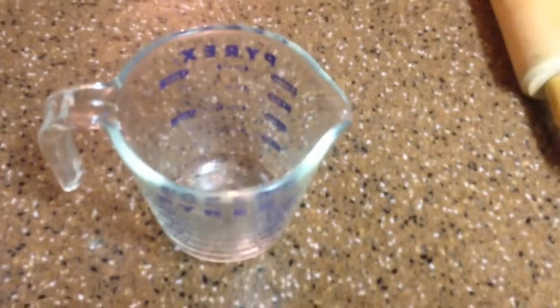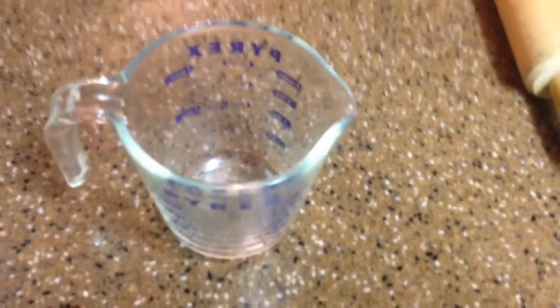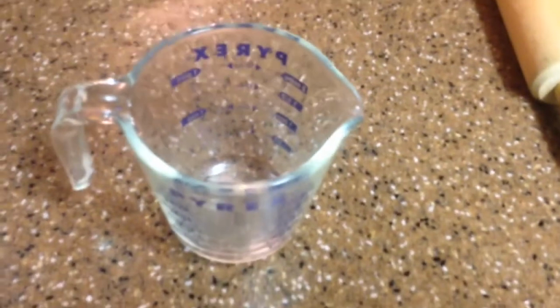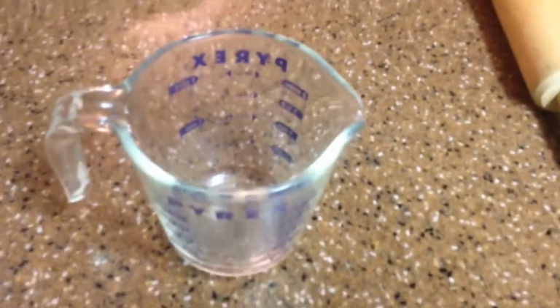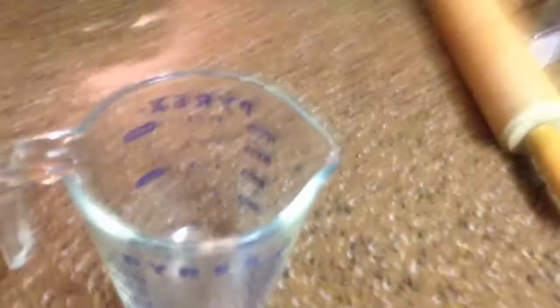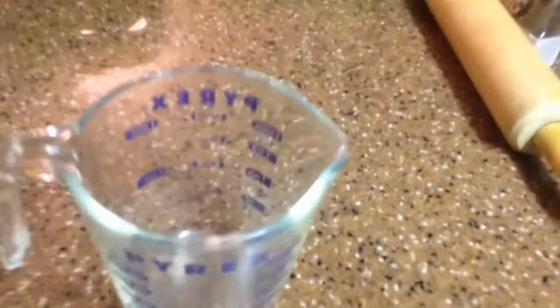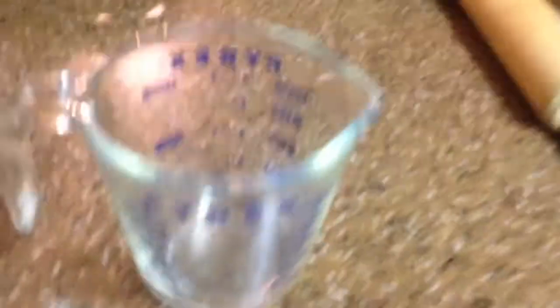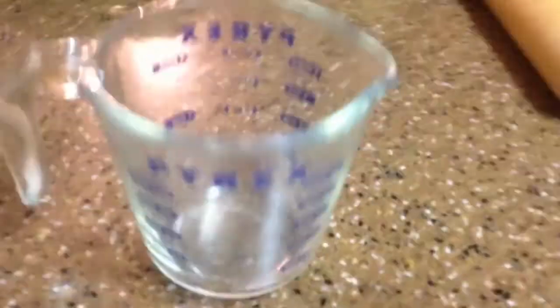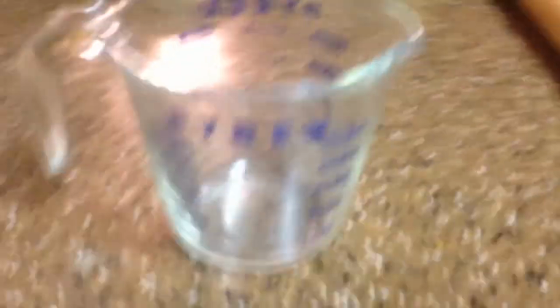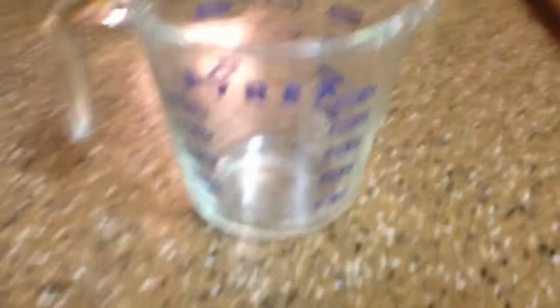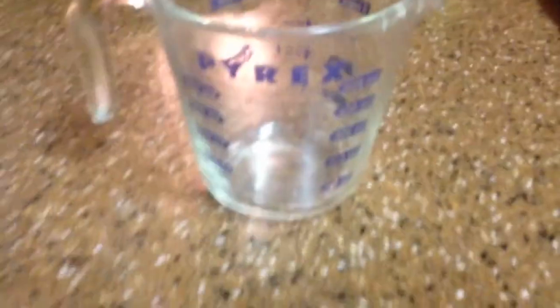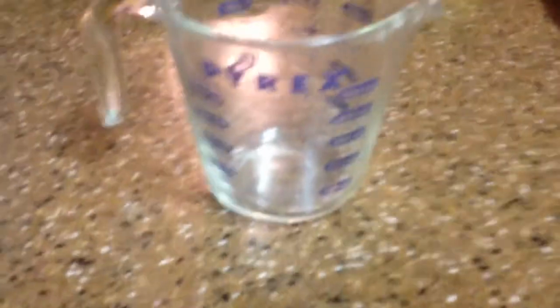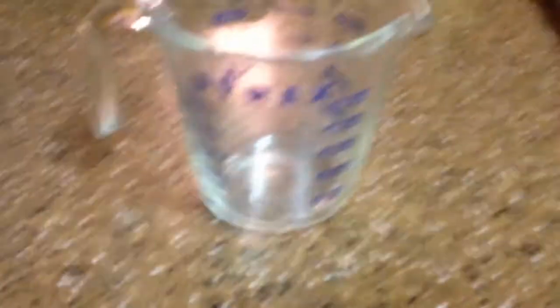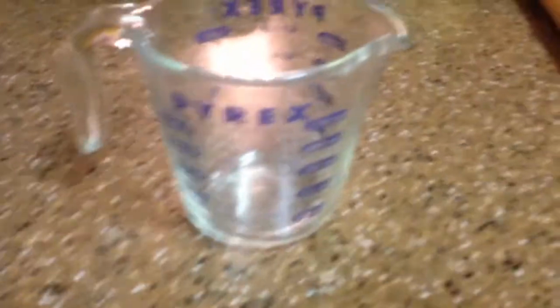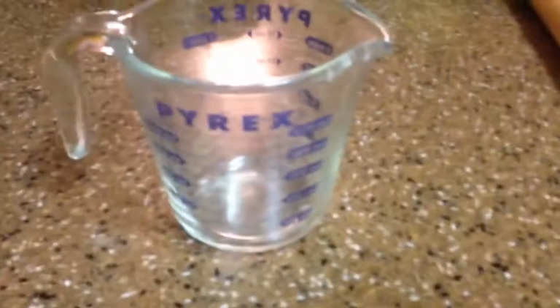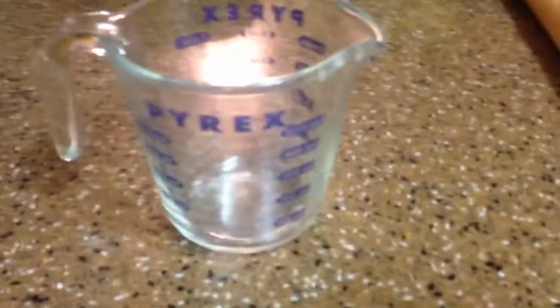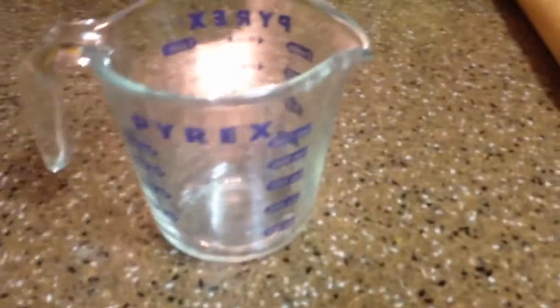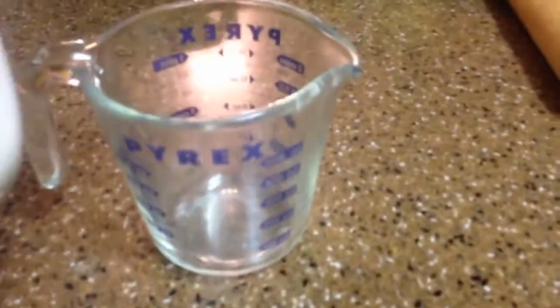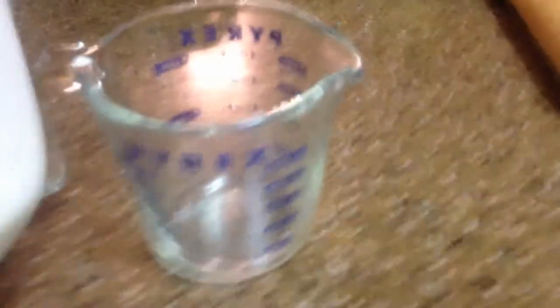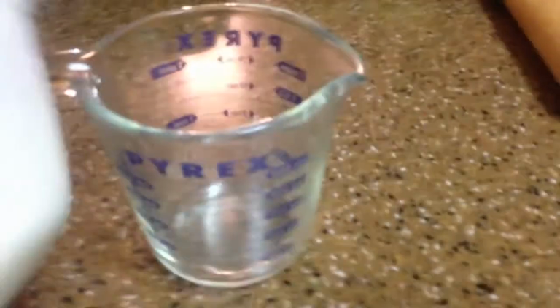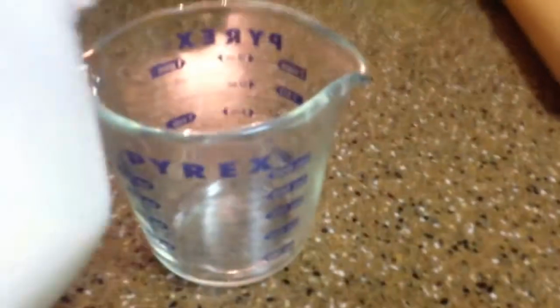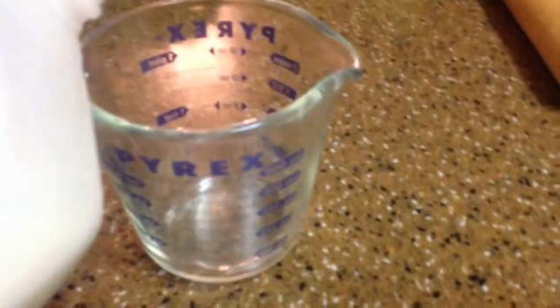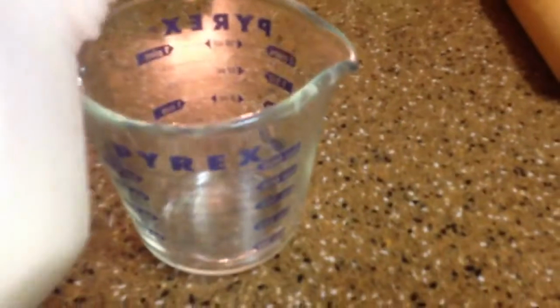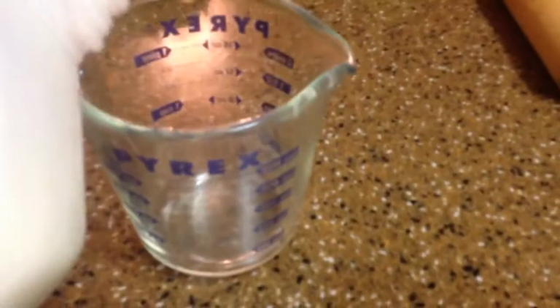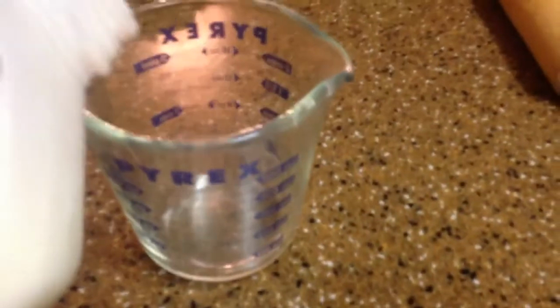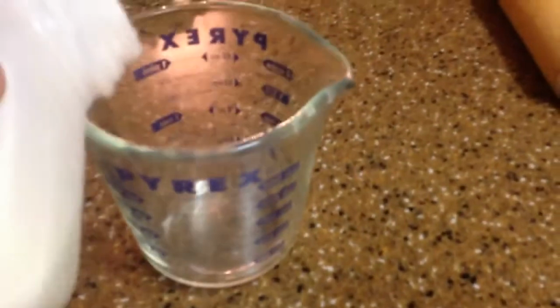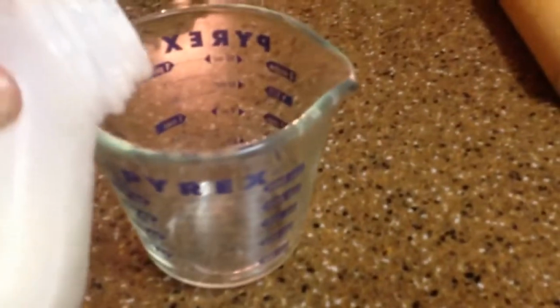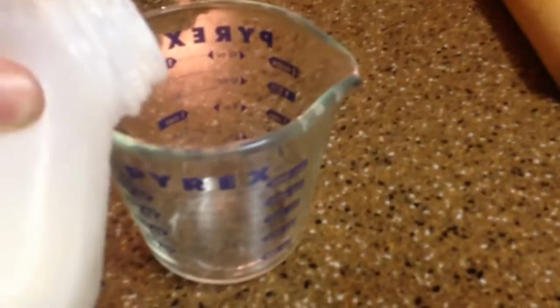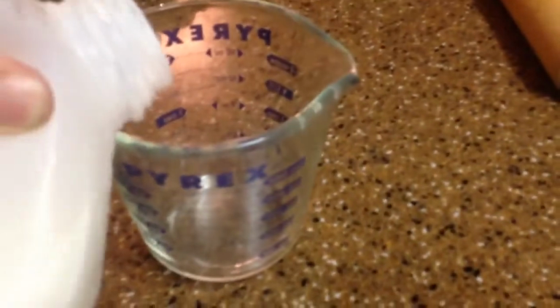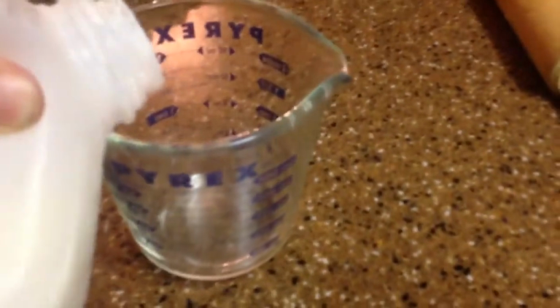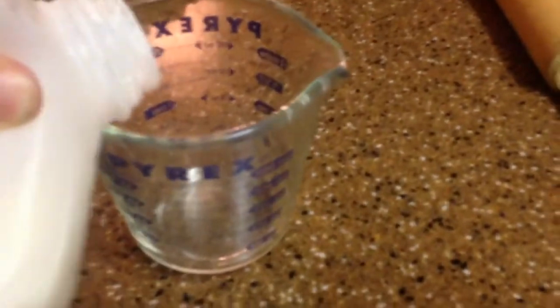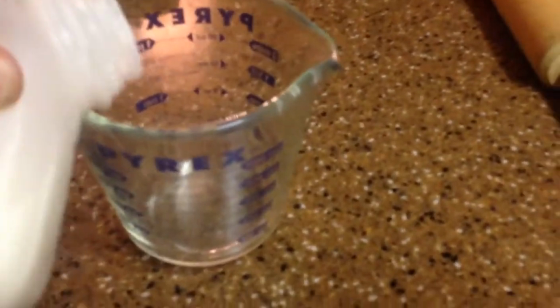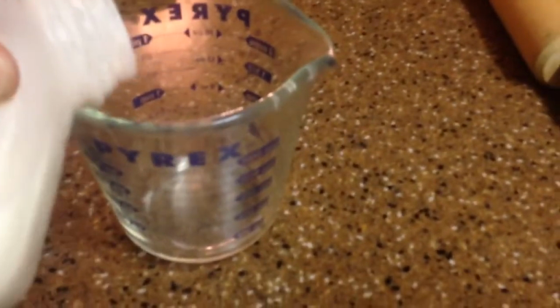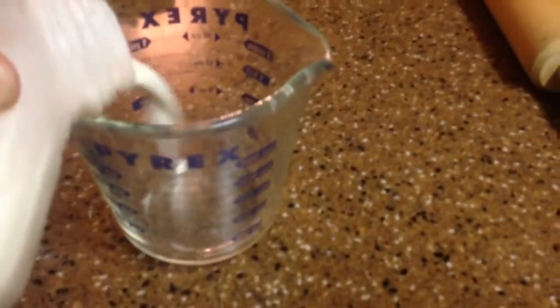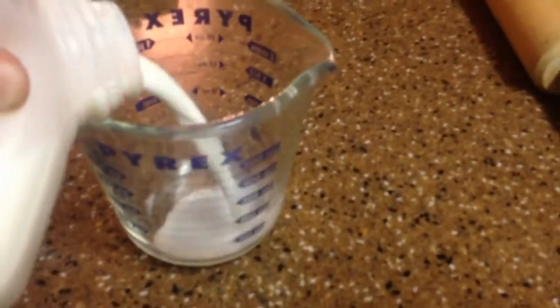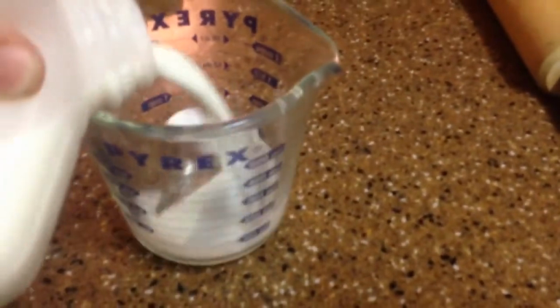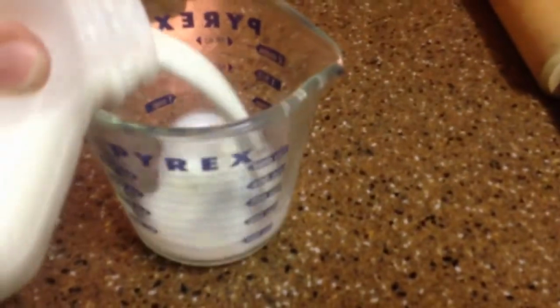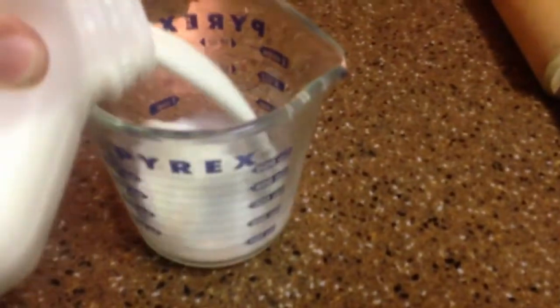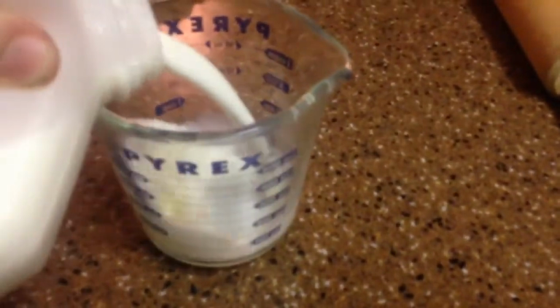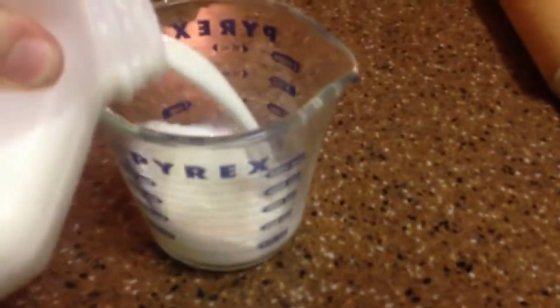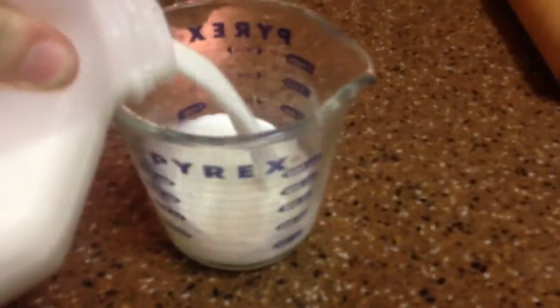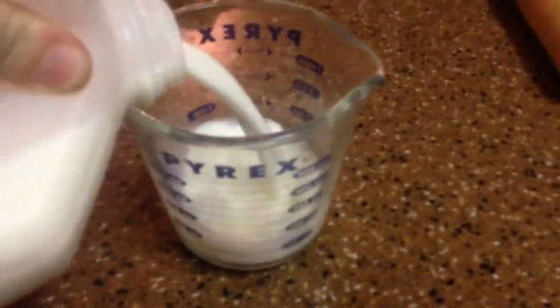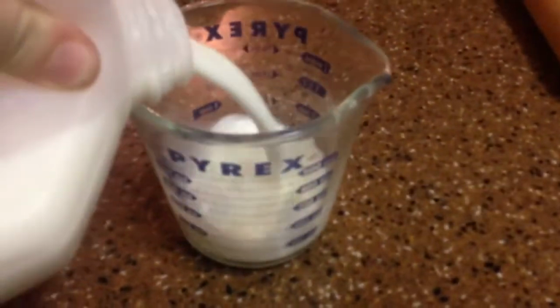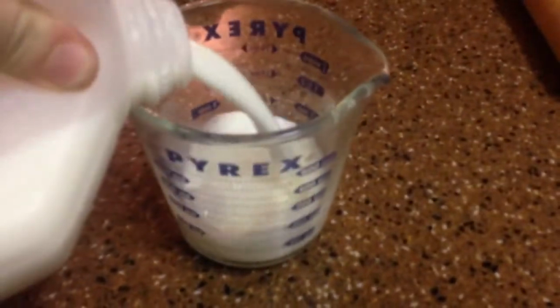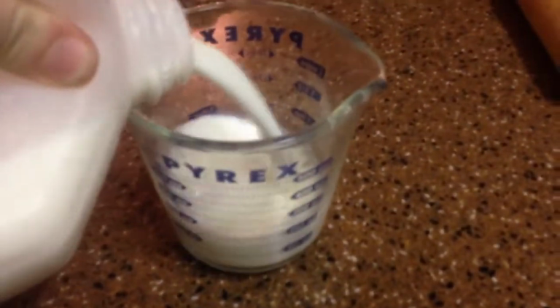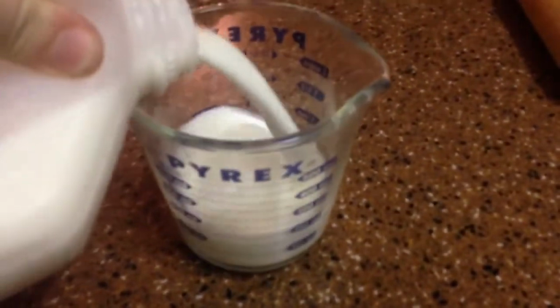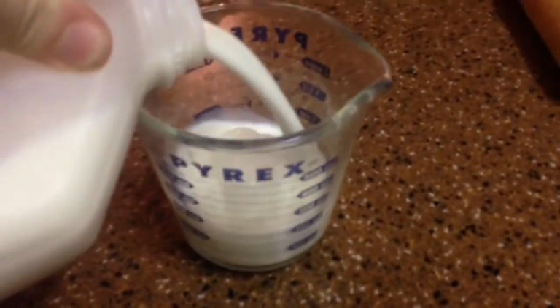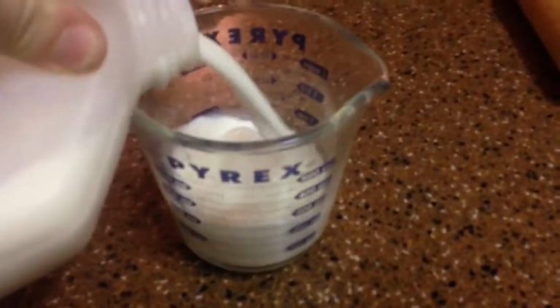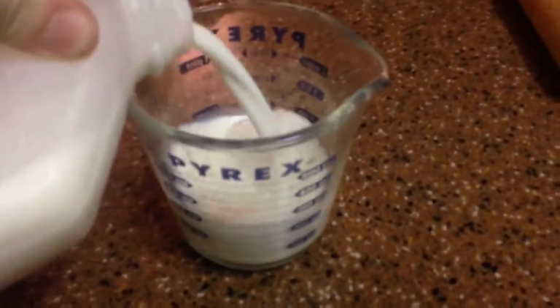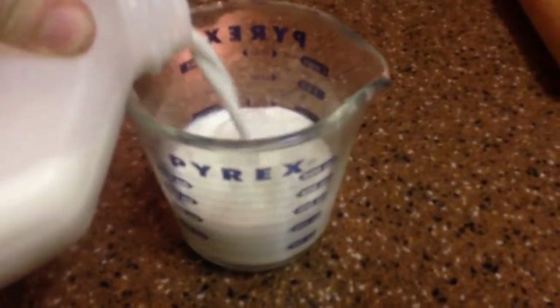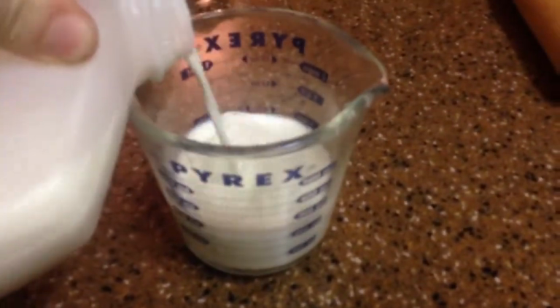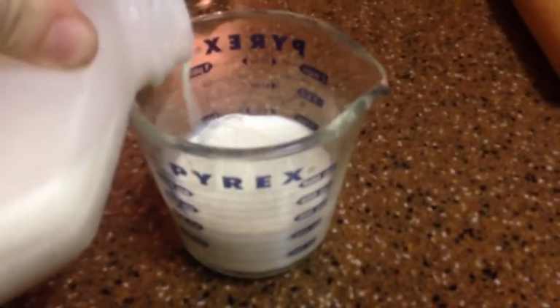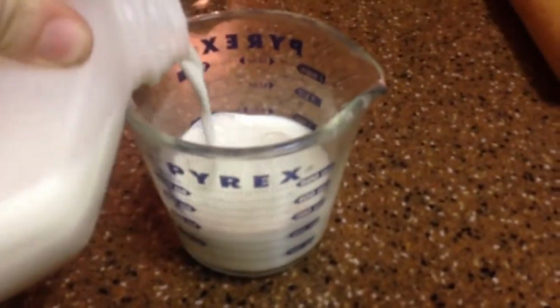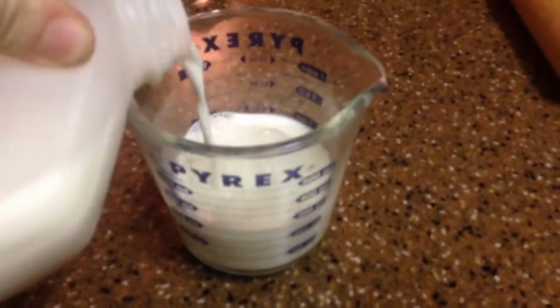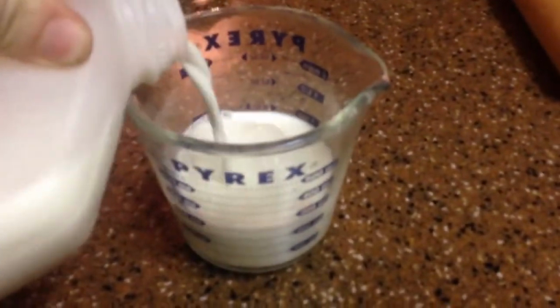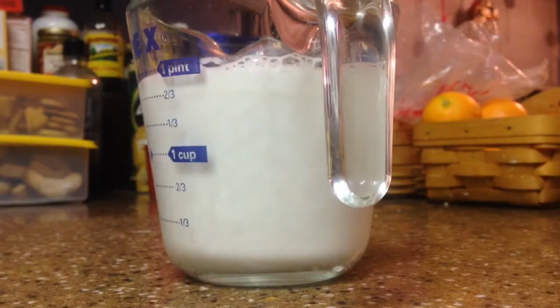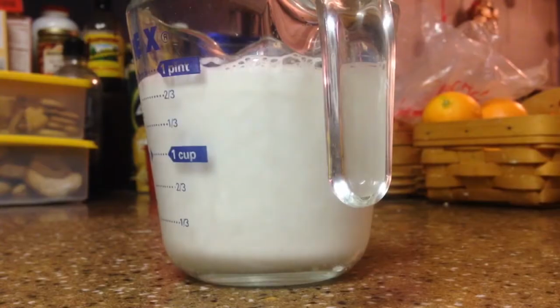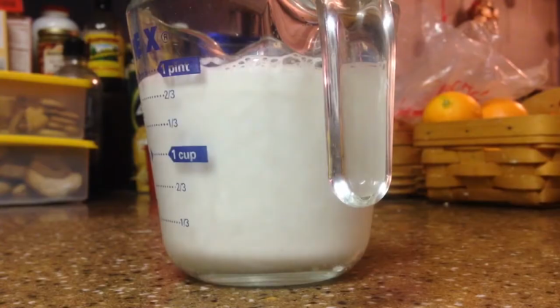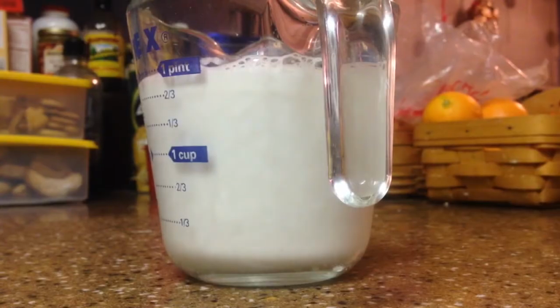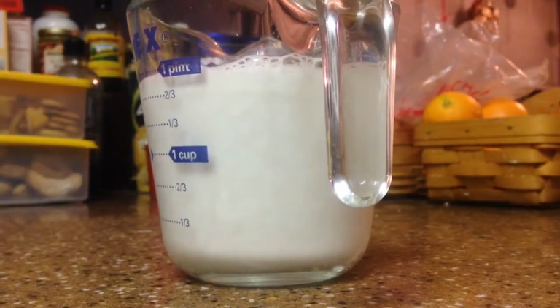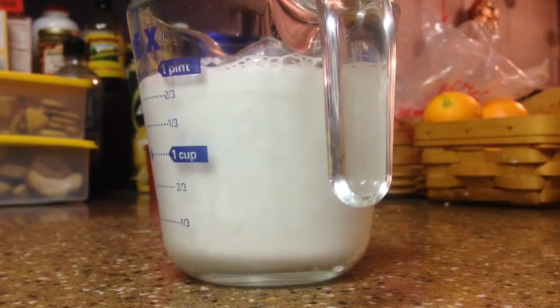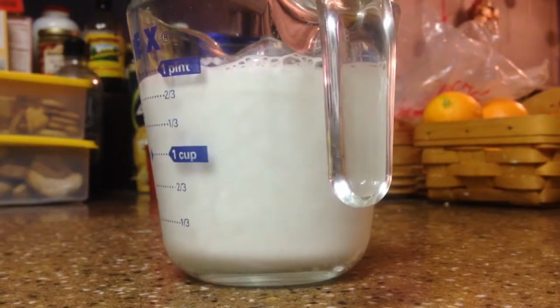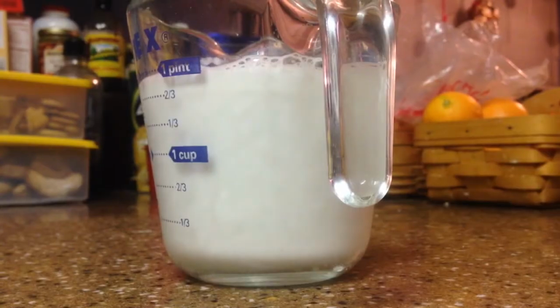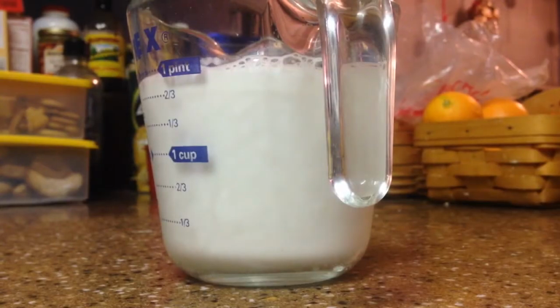Silver Army Dogs here again with another science video. Today we are going to be turning milk into stone — we are going to be extracting the casein from milk.